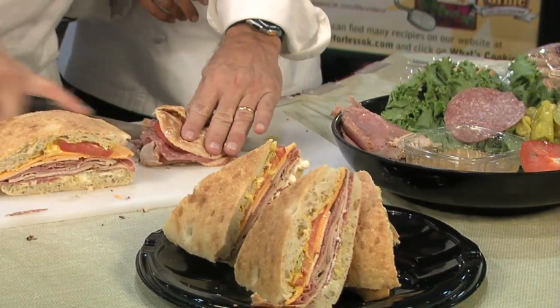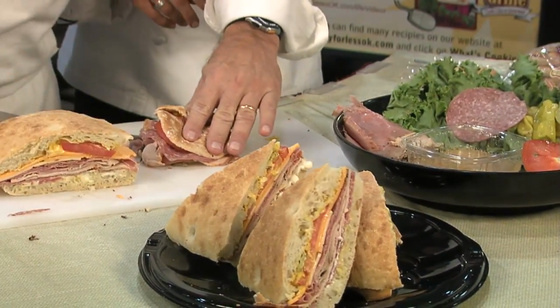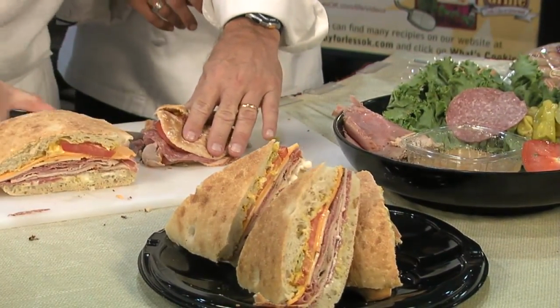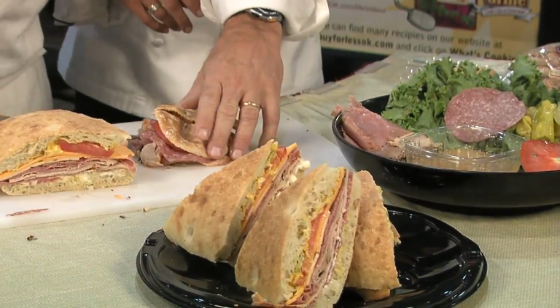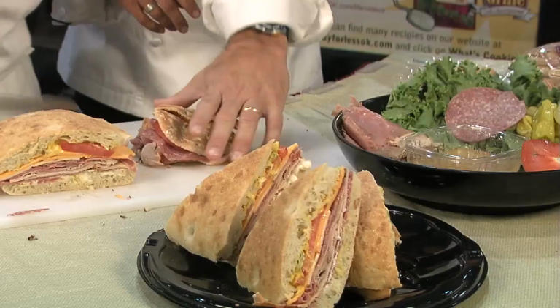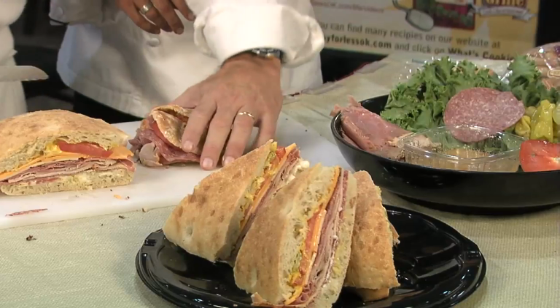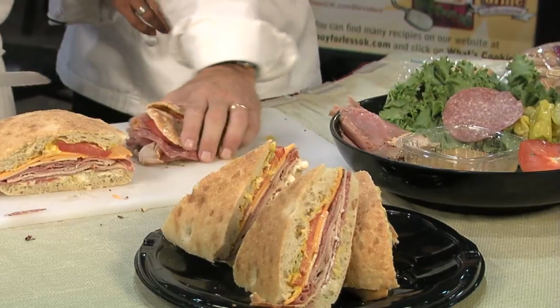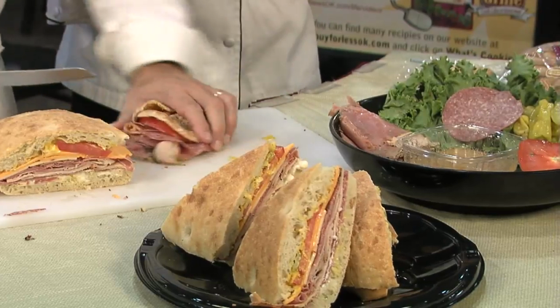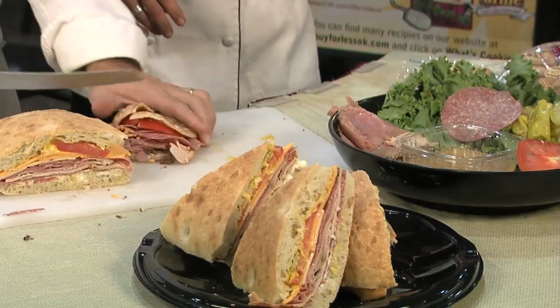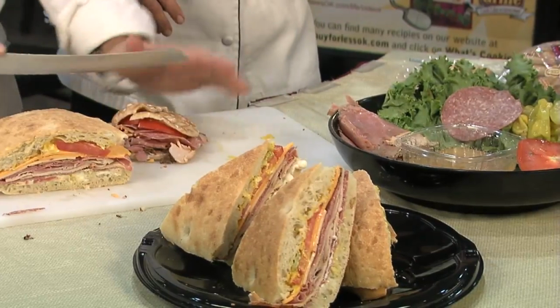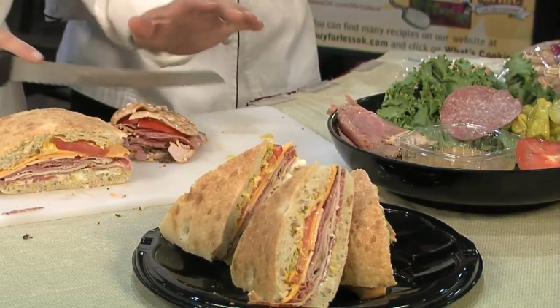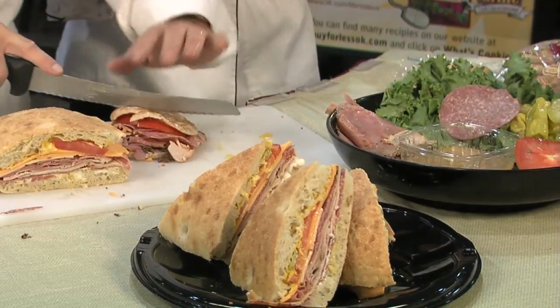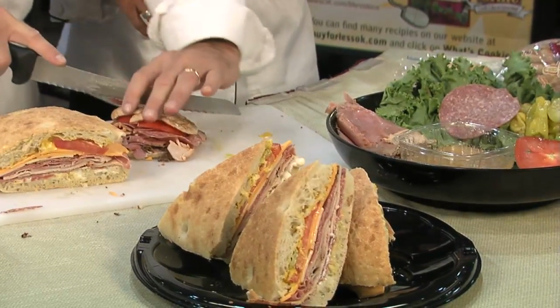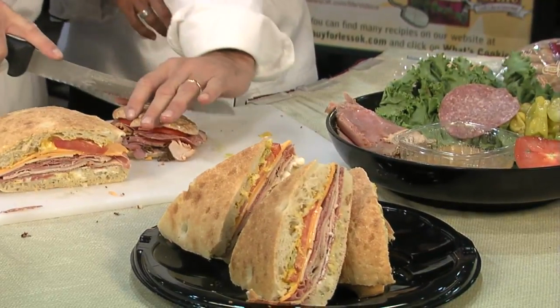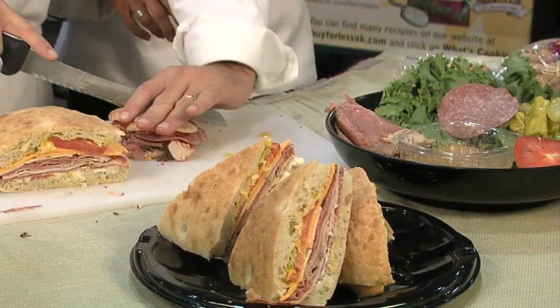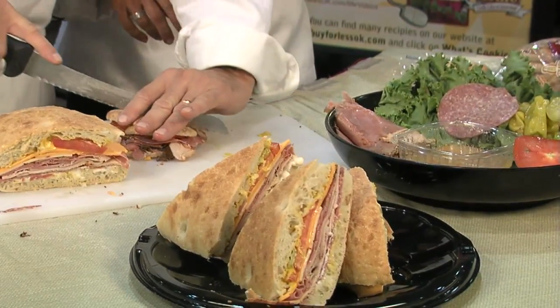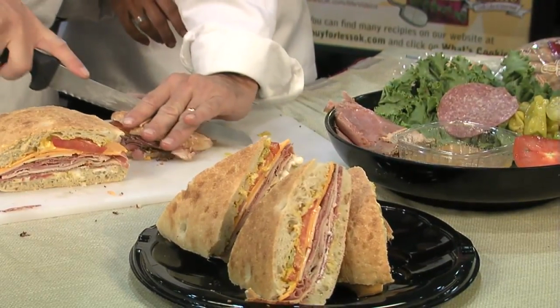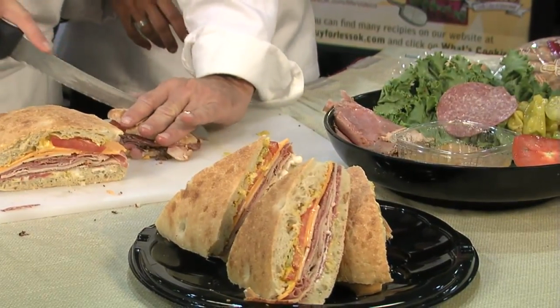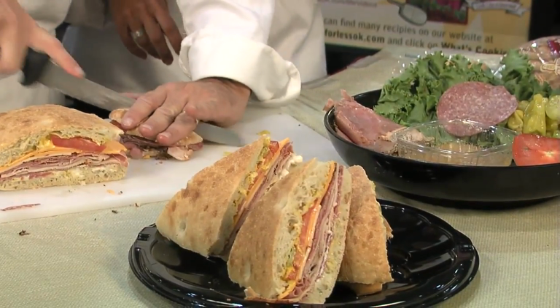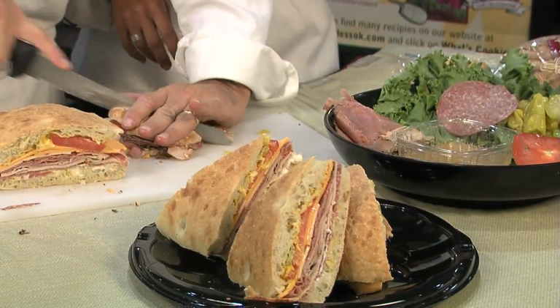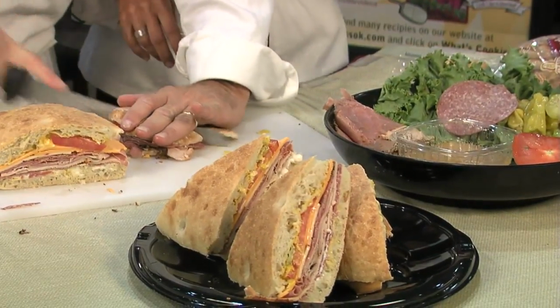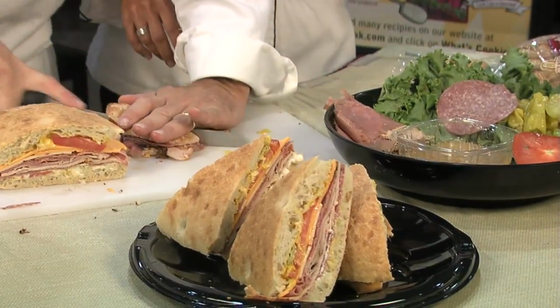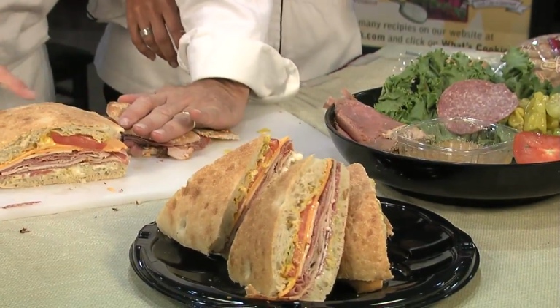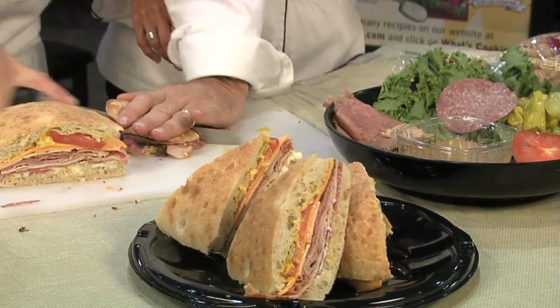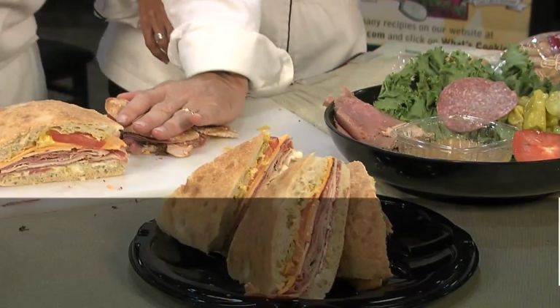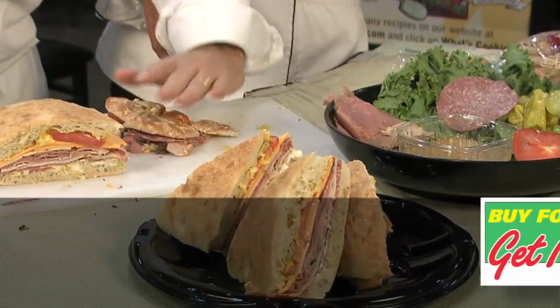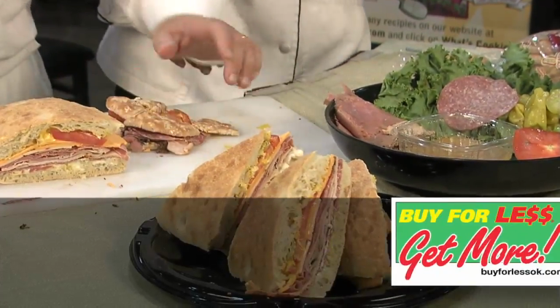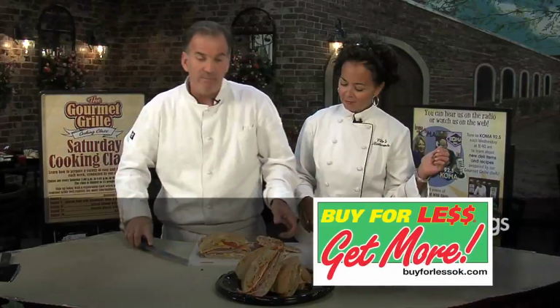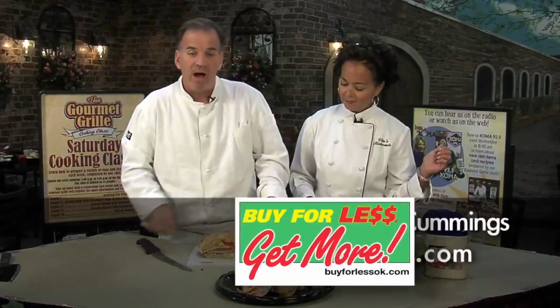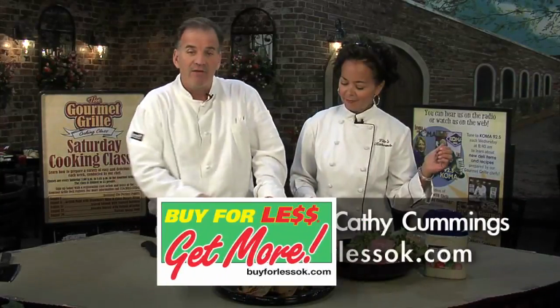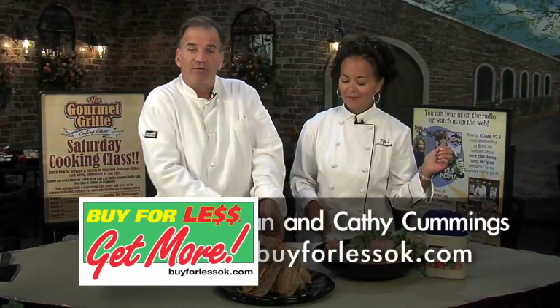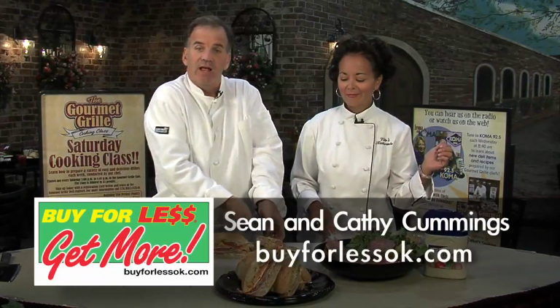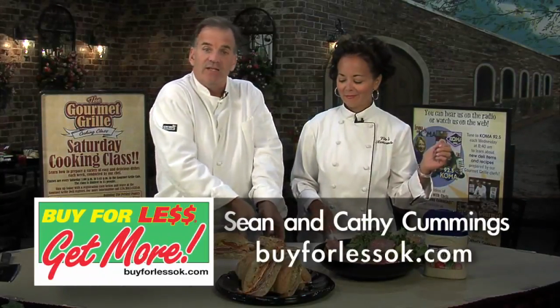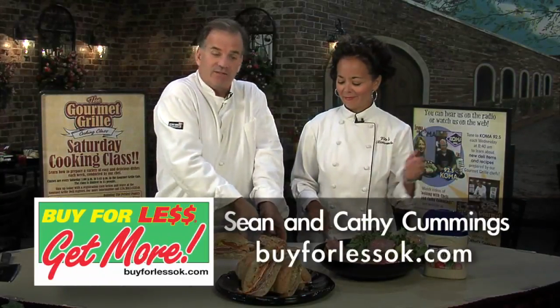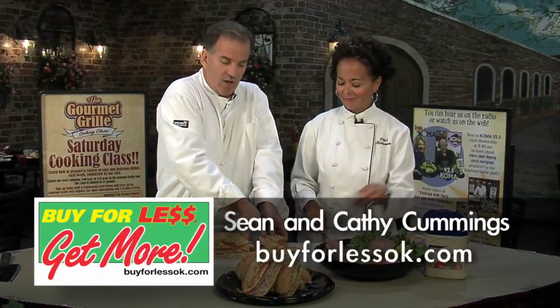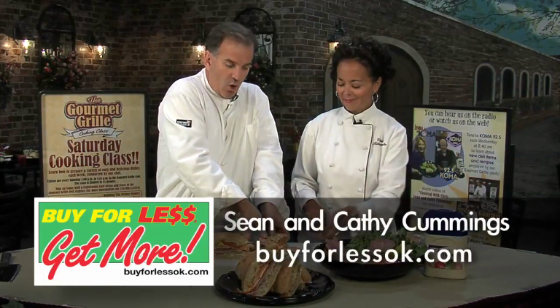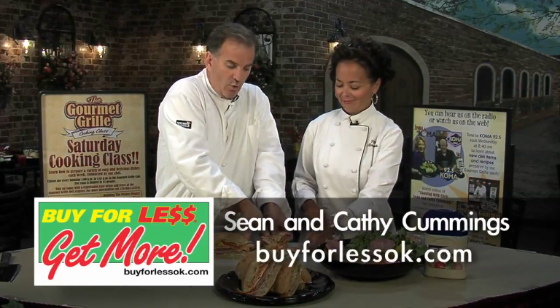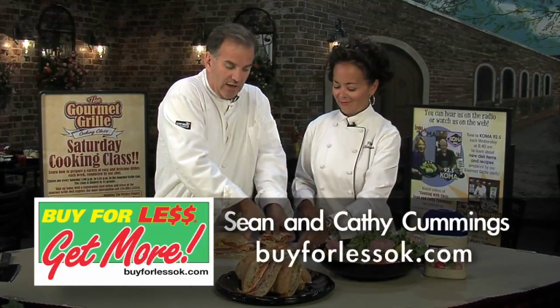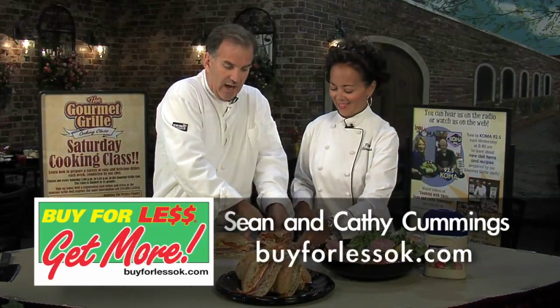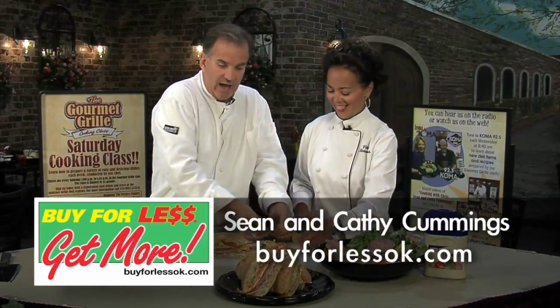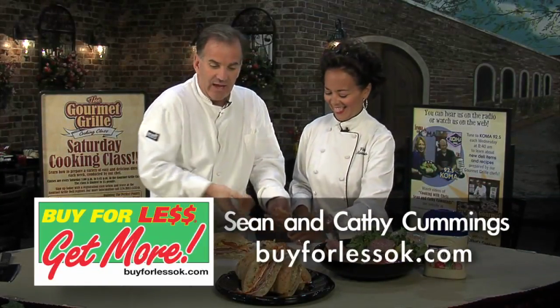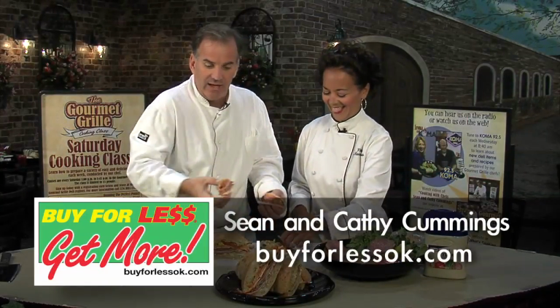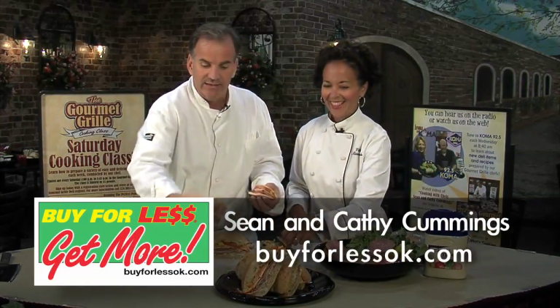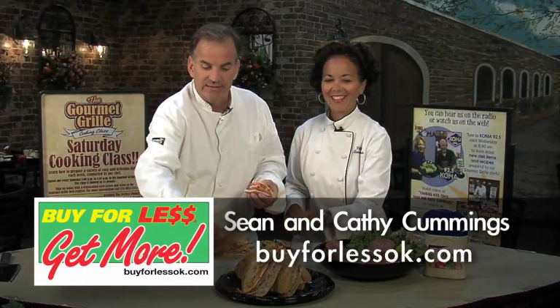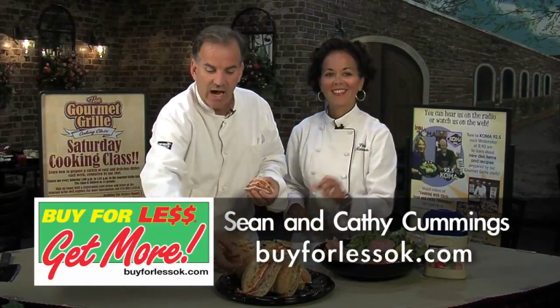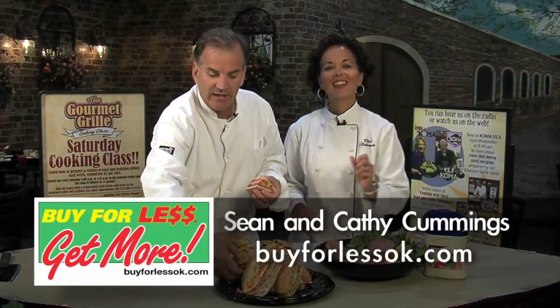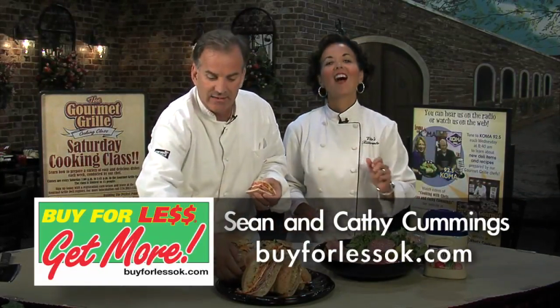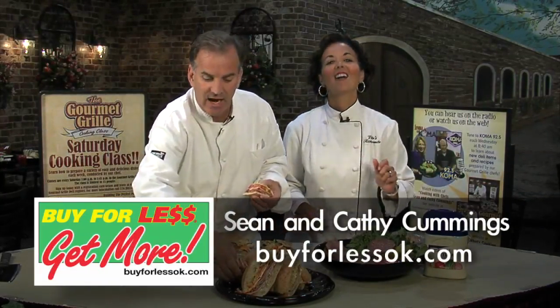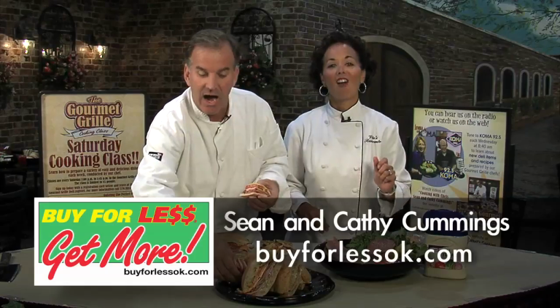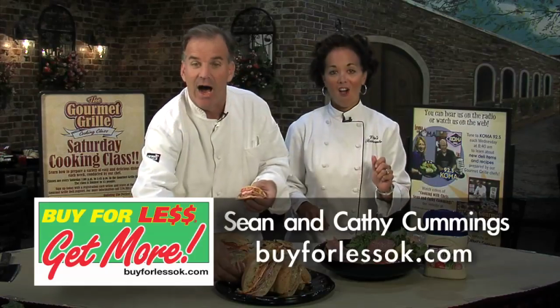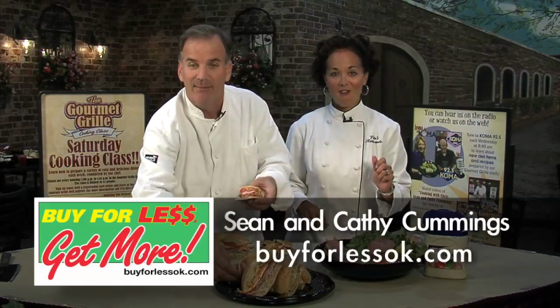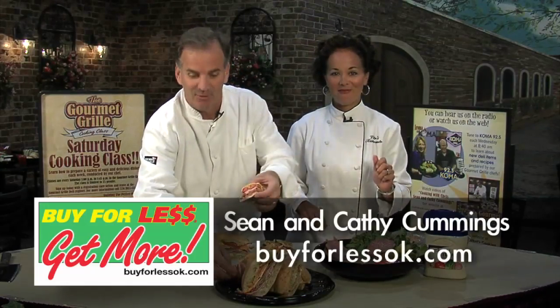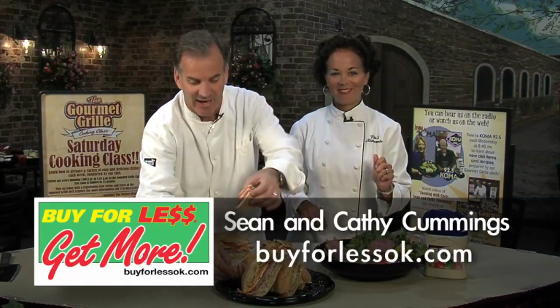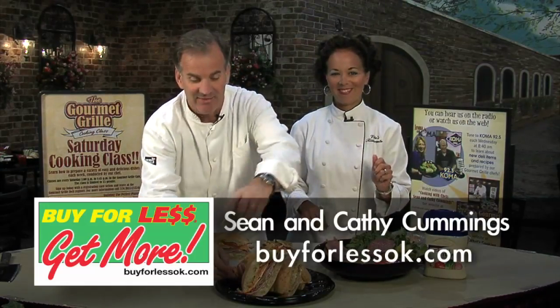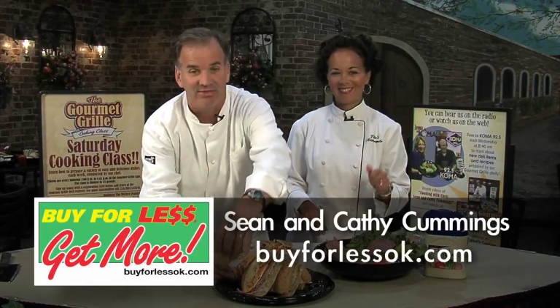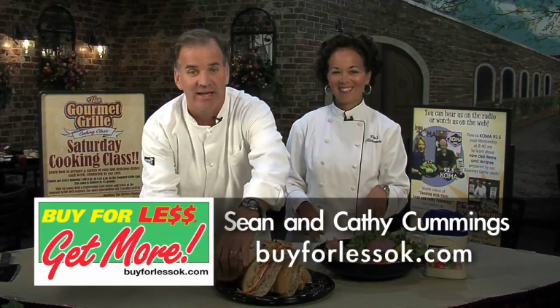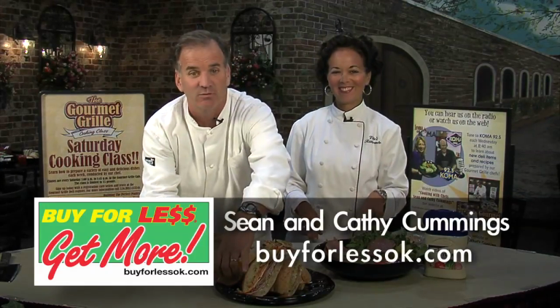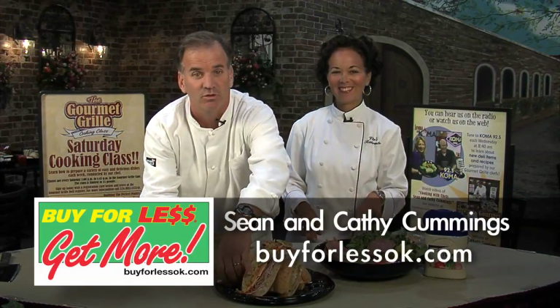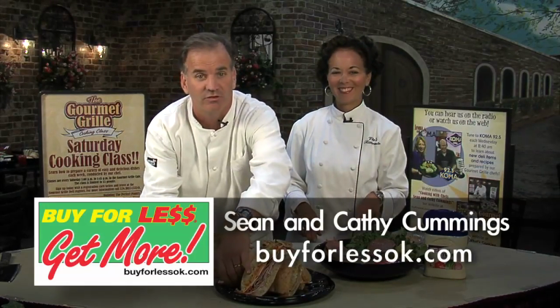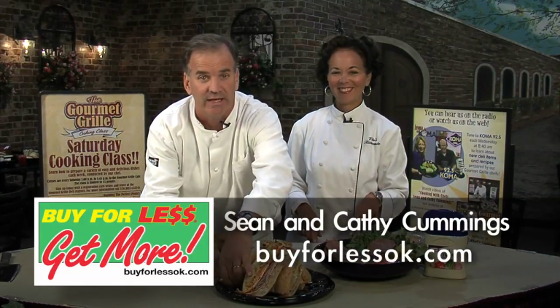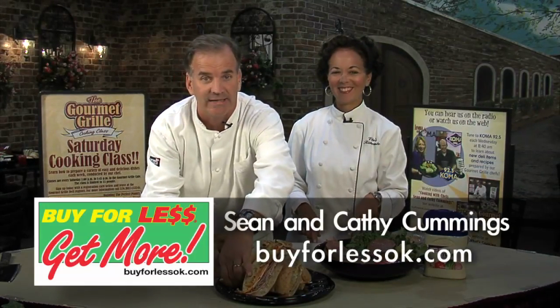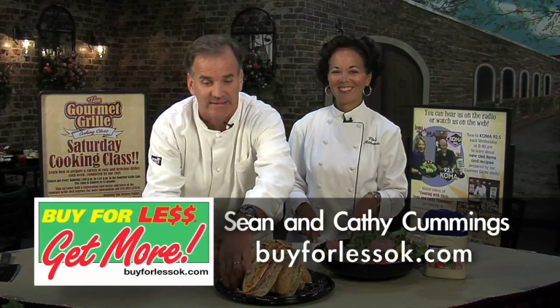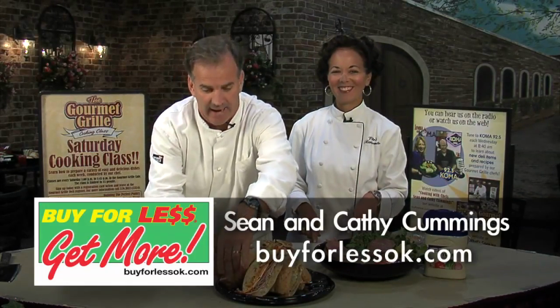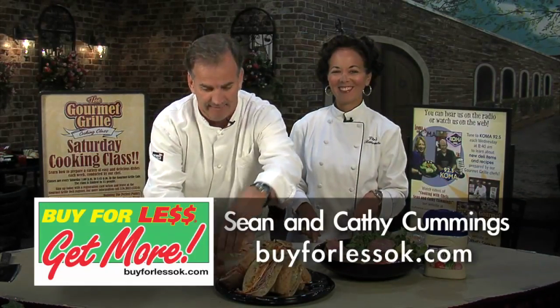For these and more recipes, try buyforlessok.com. Thanks — we'll see you next time.